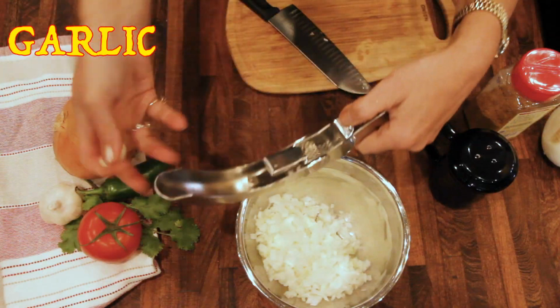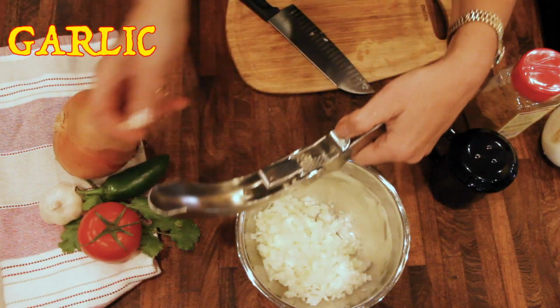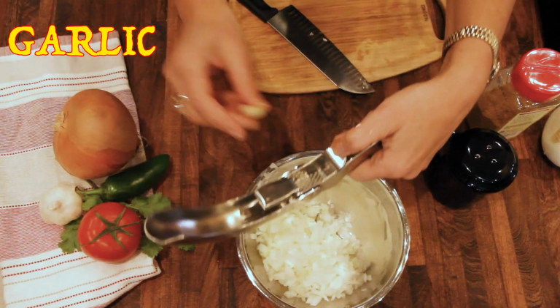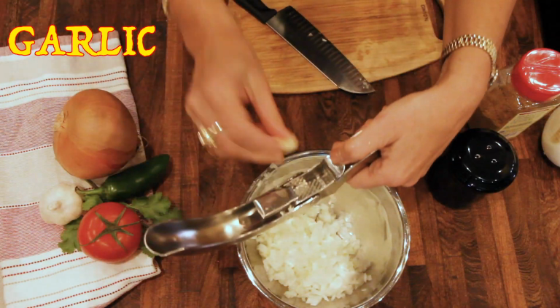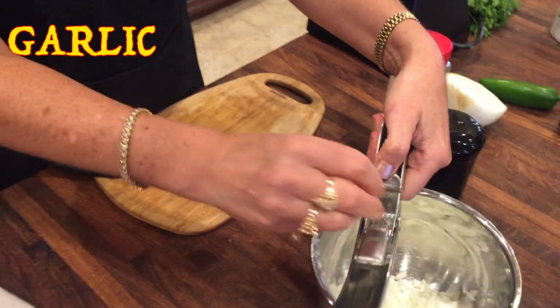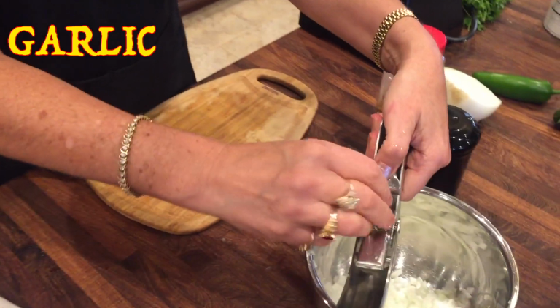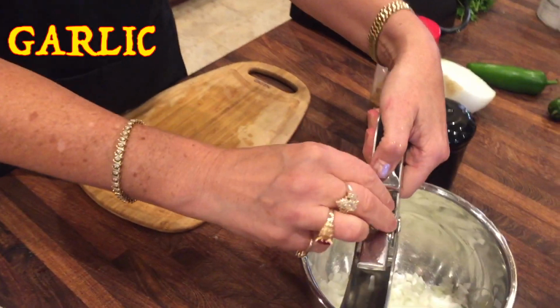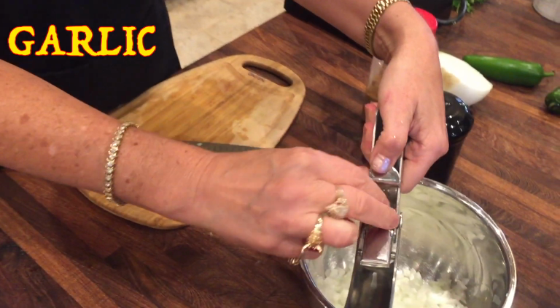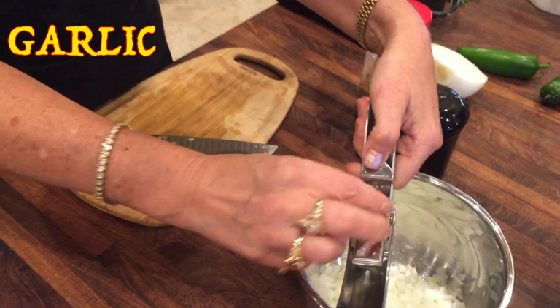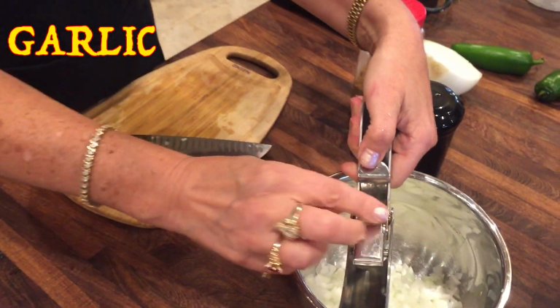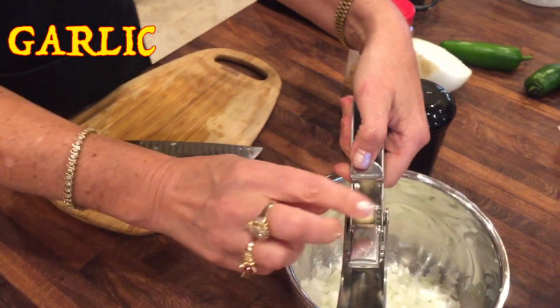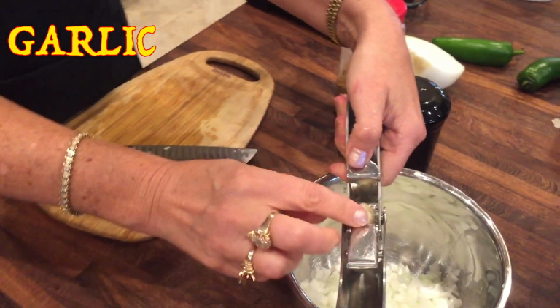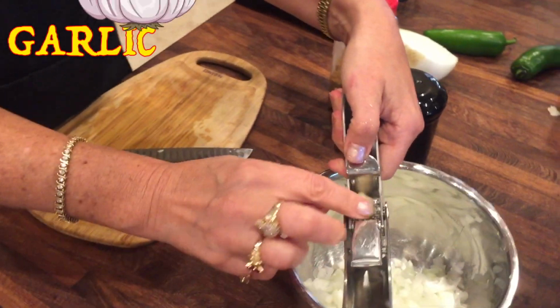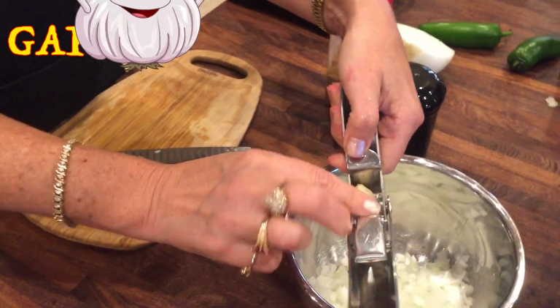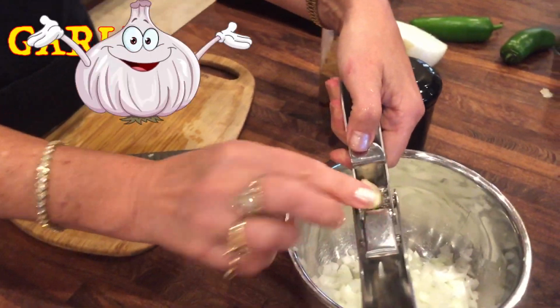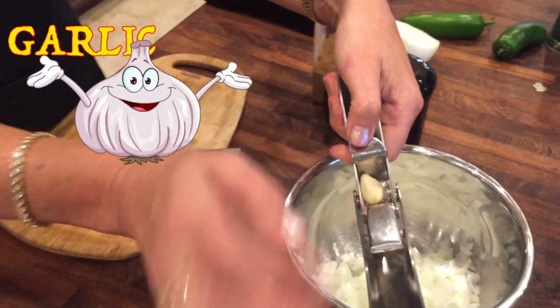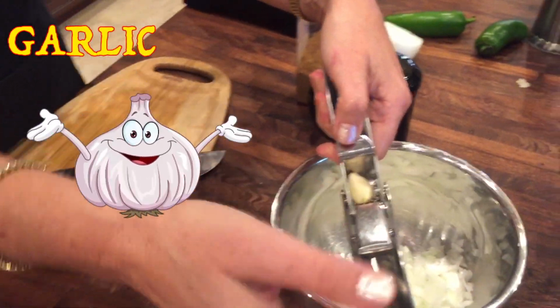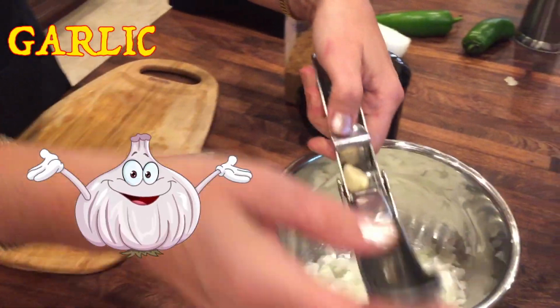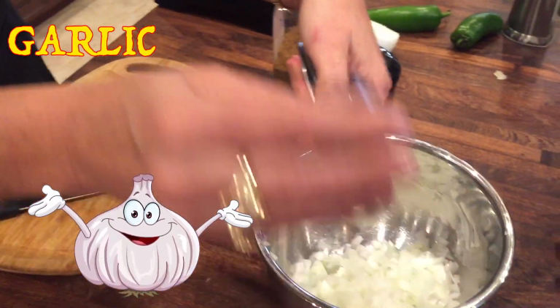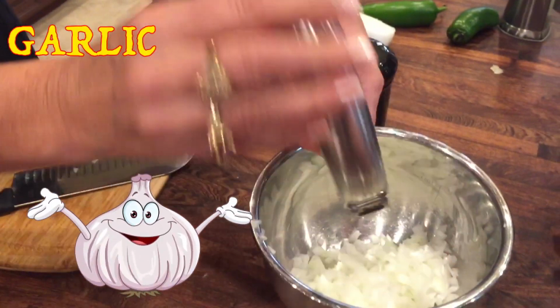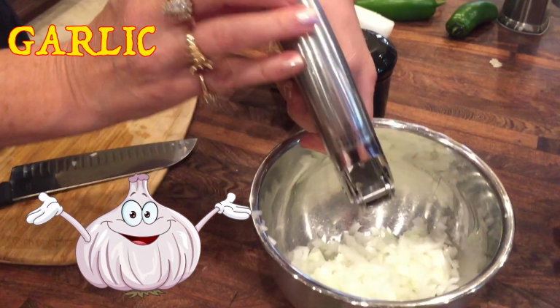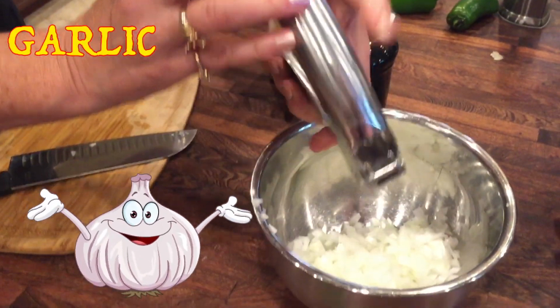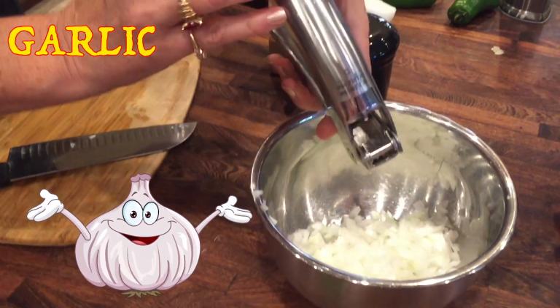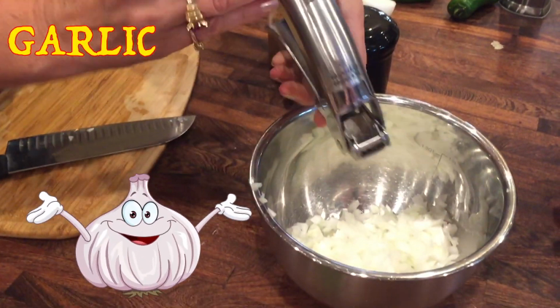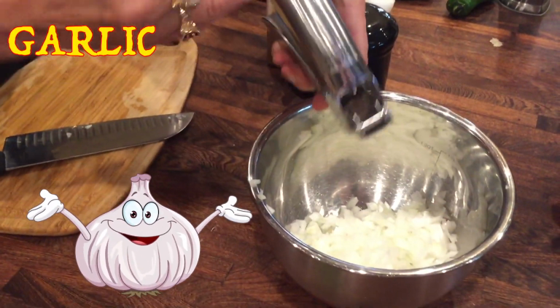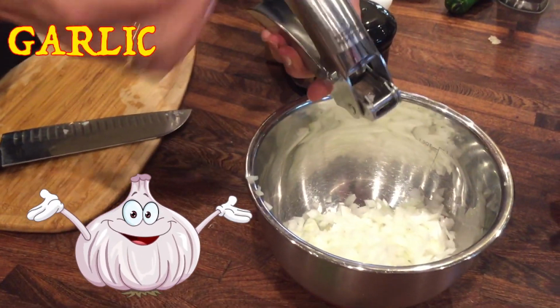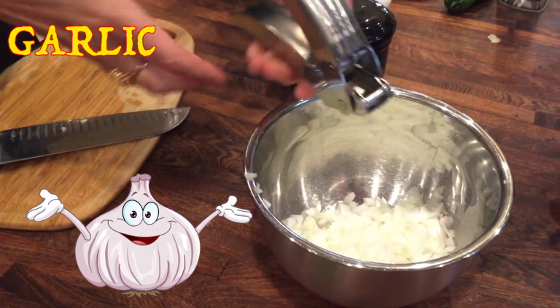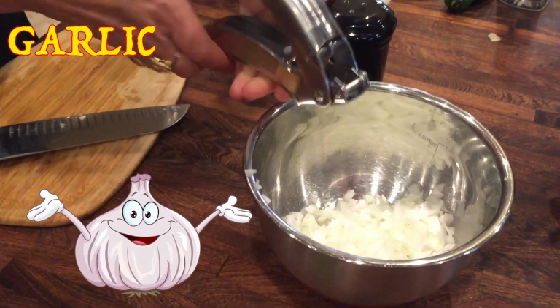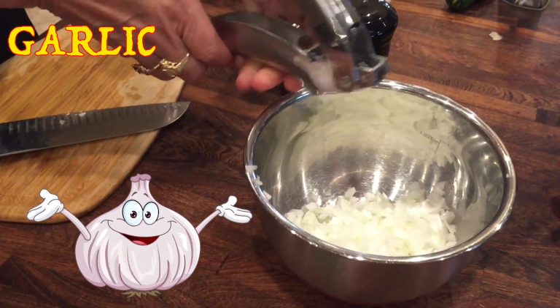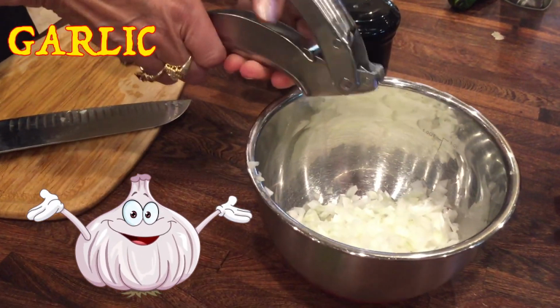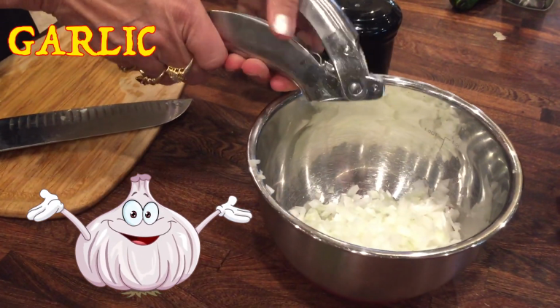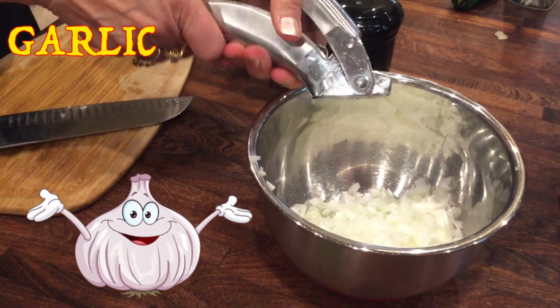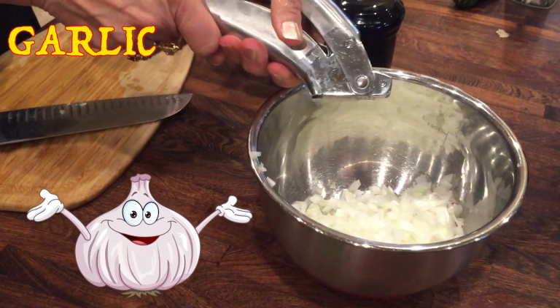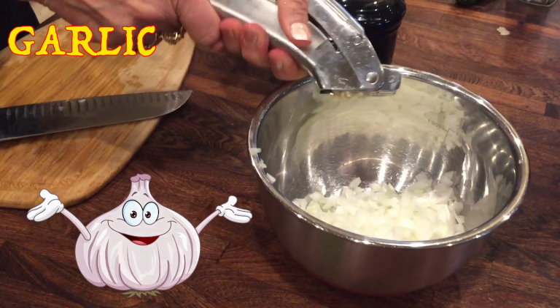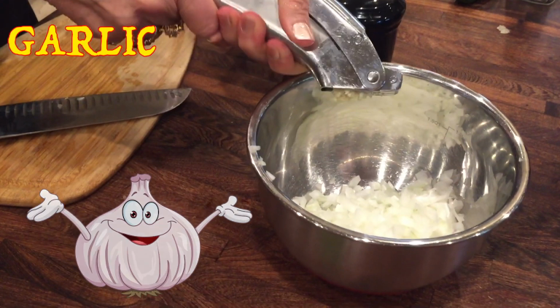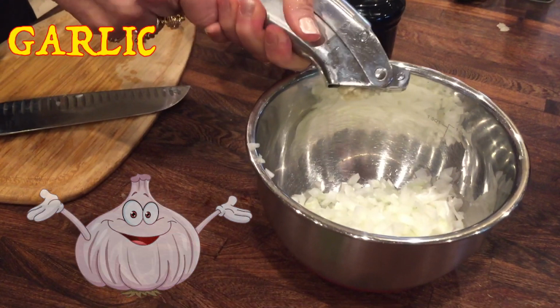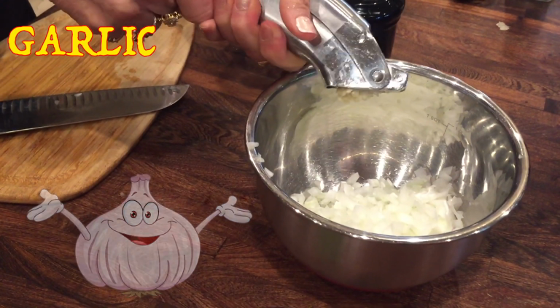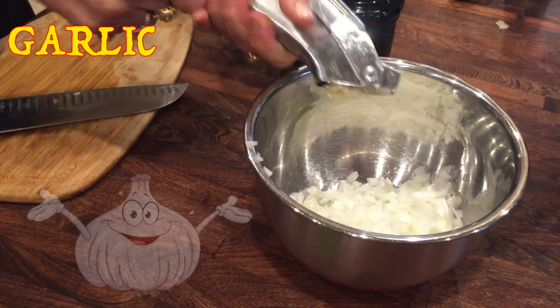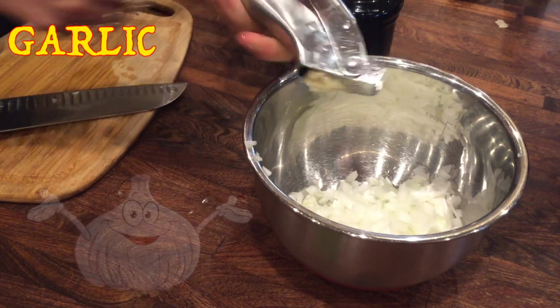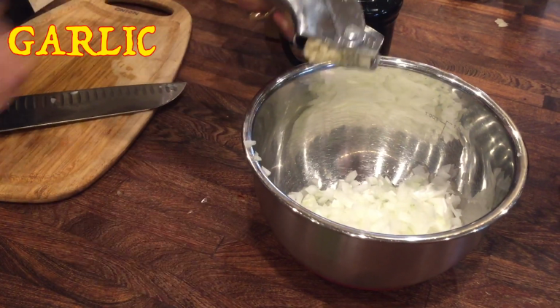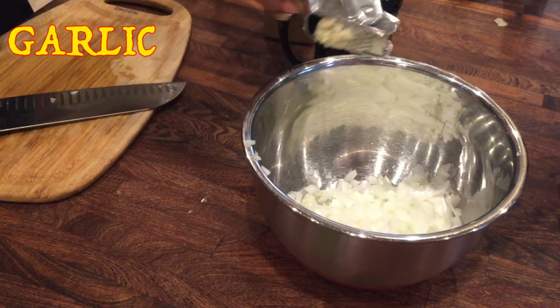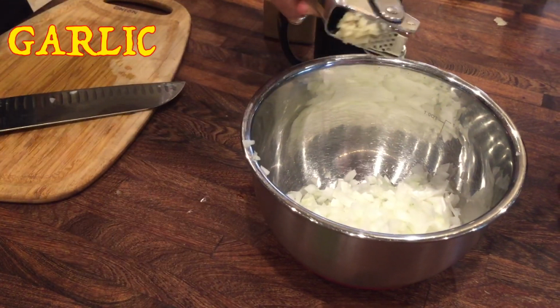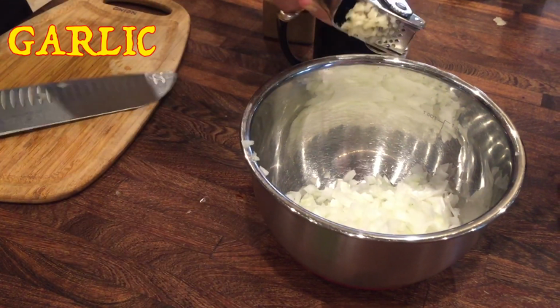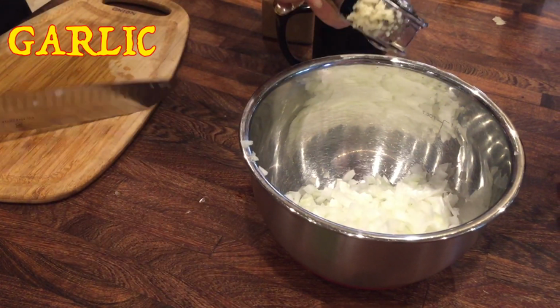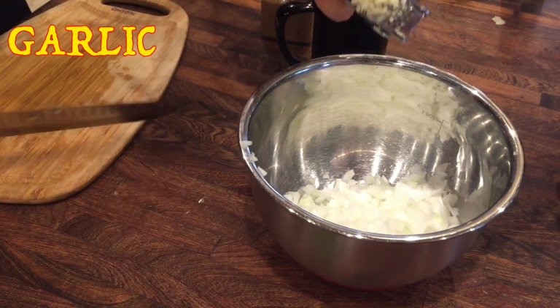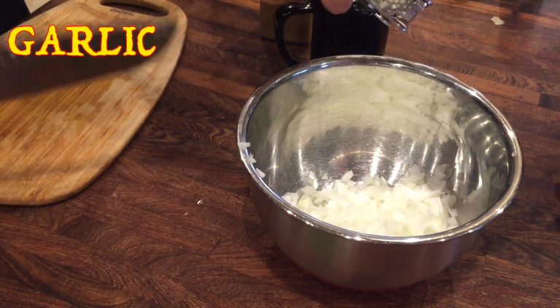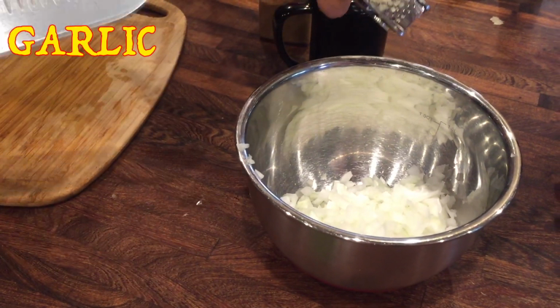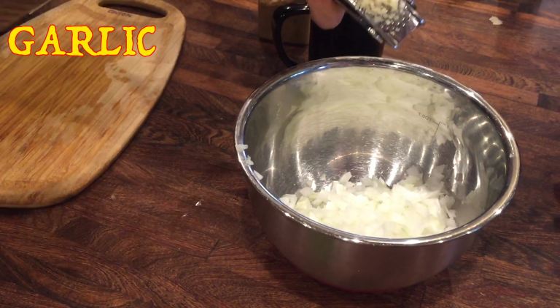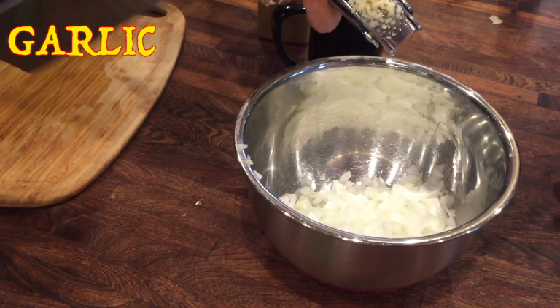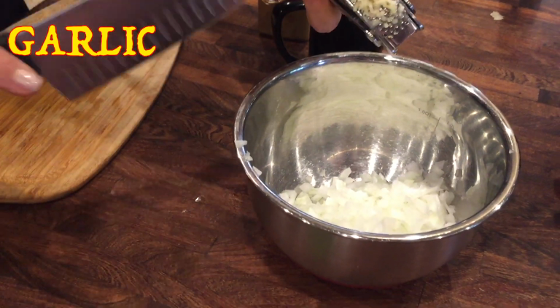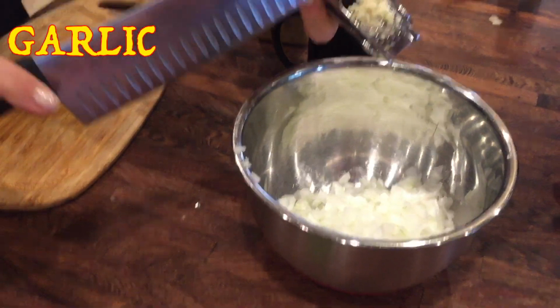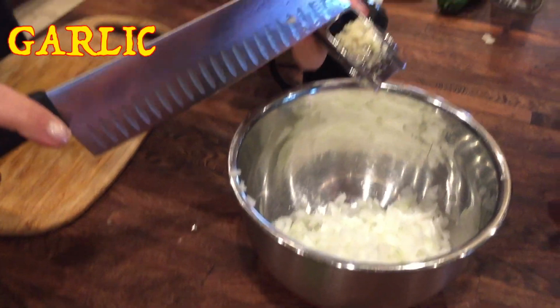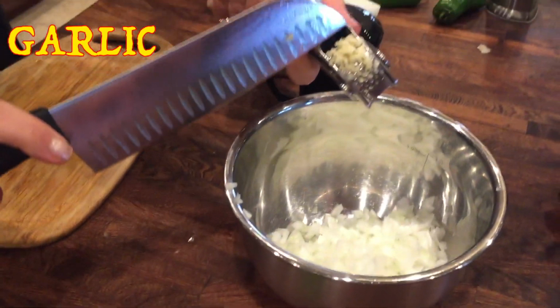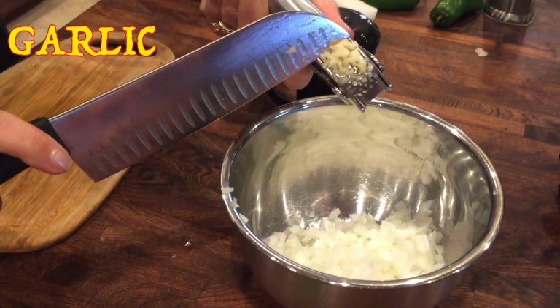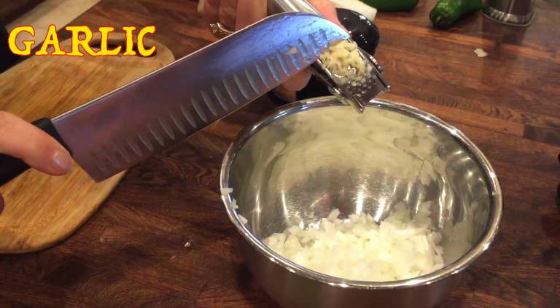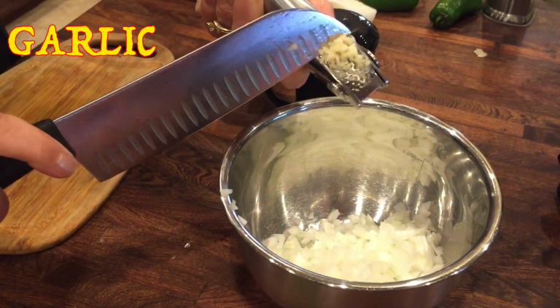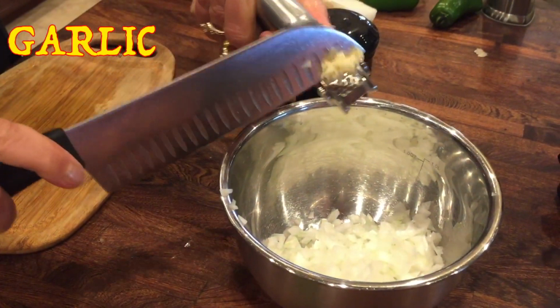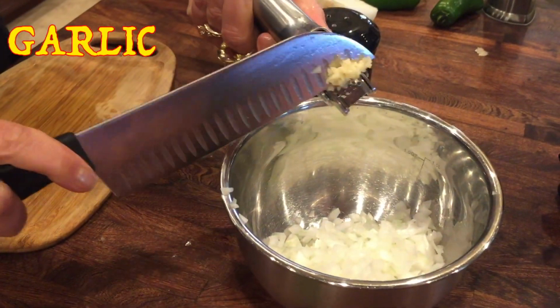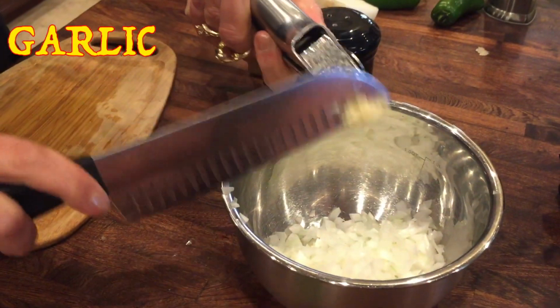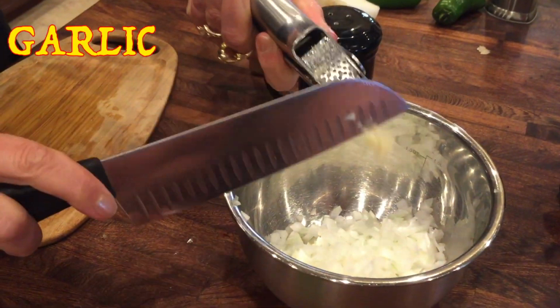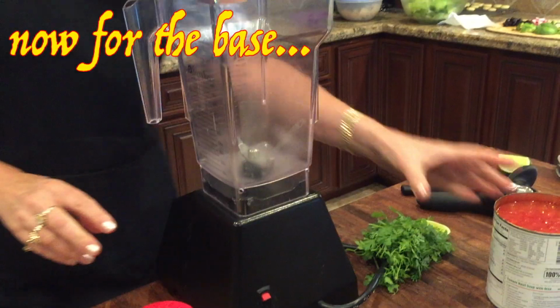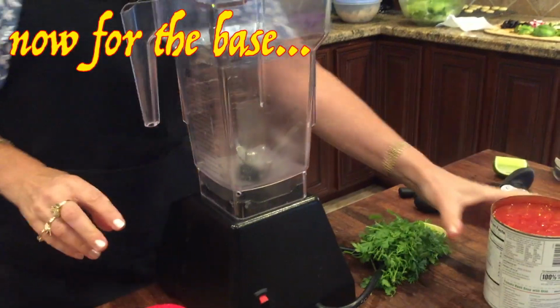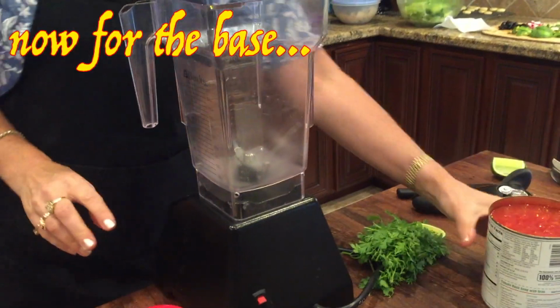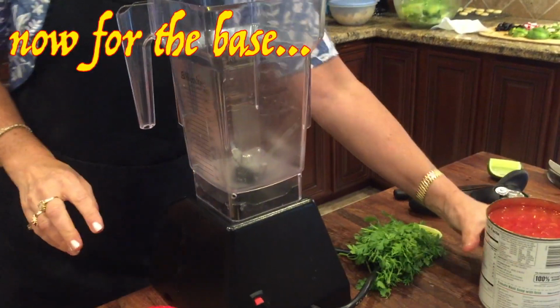And now to press in some garlic — just one clove for this recipe. Get too much and it gets a little hot.